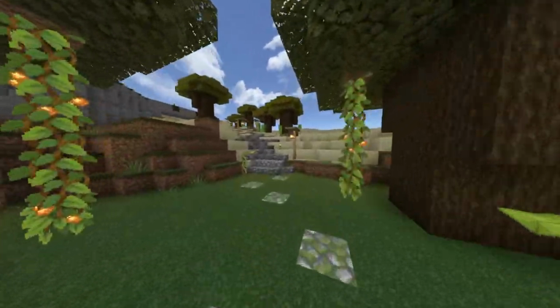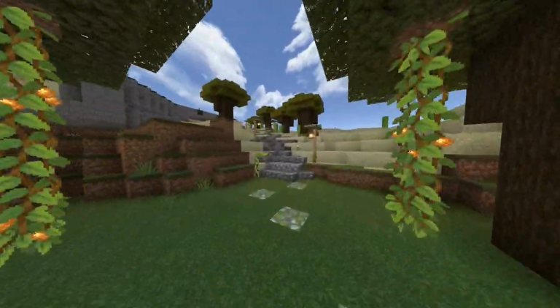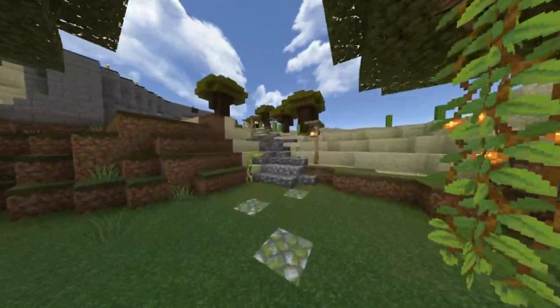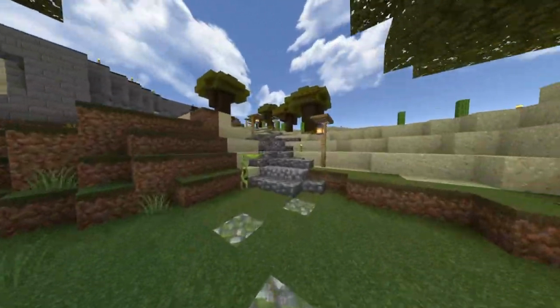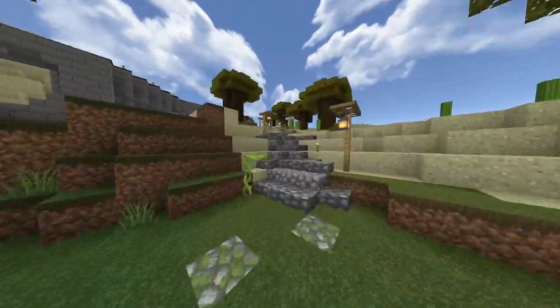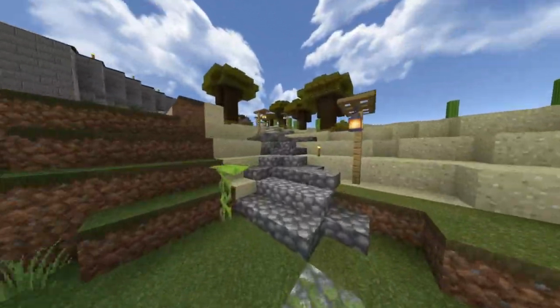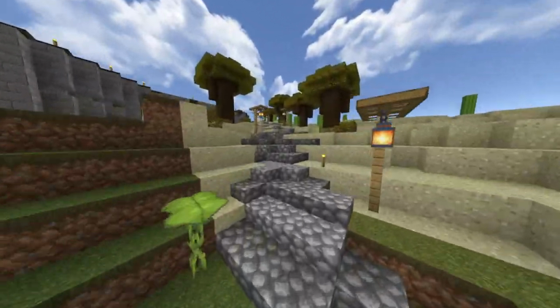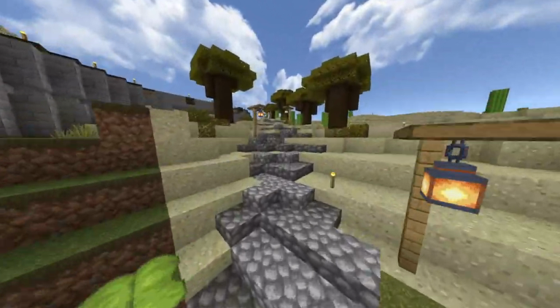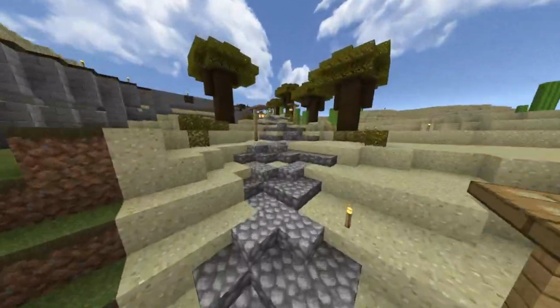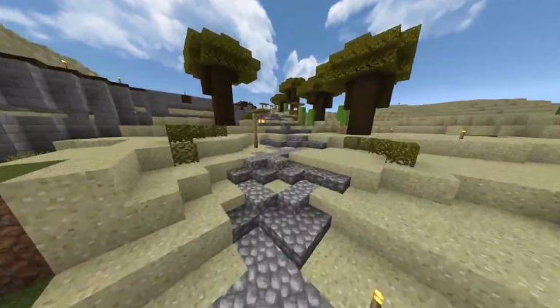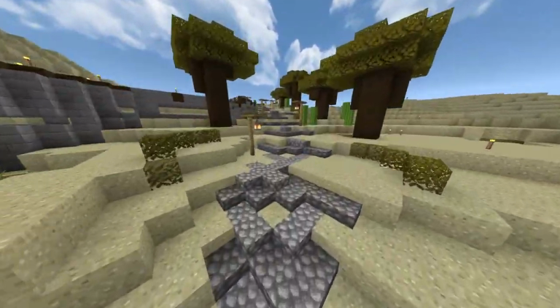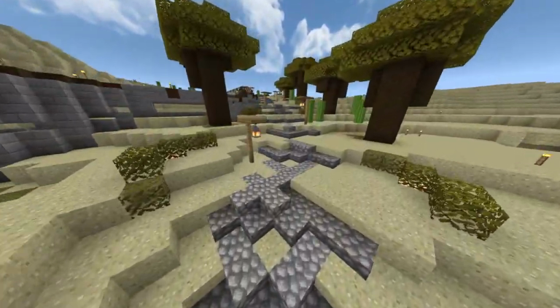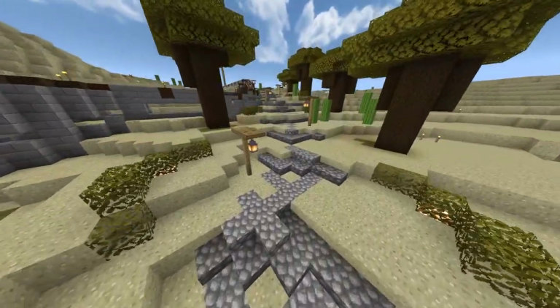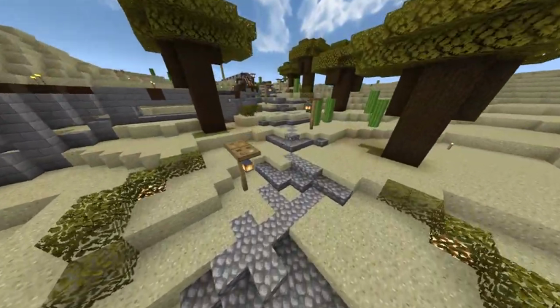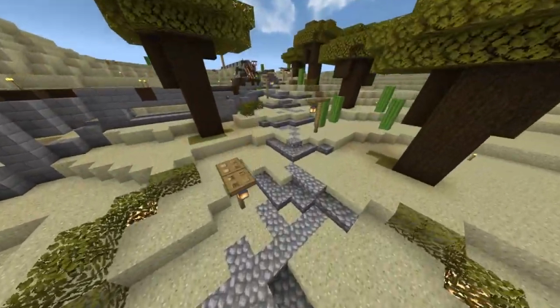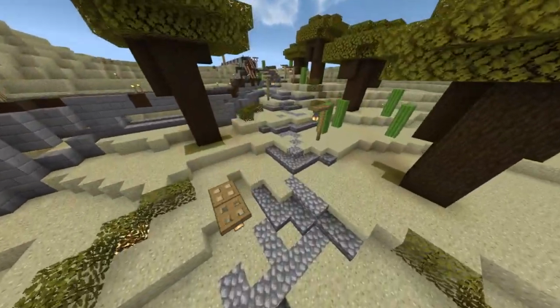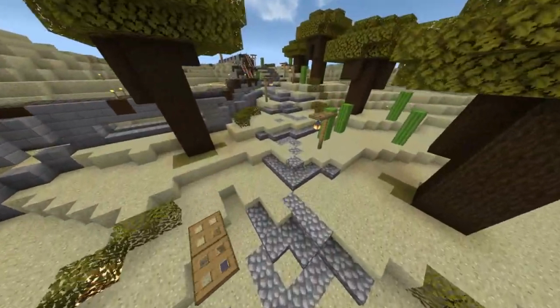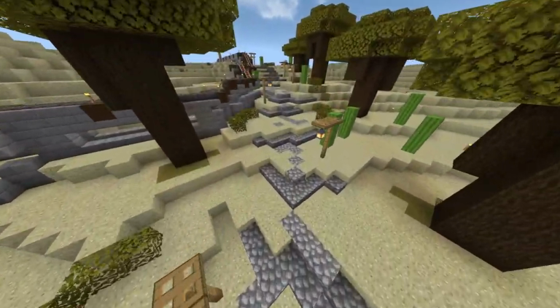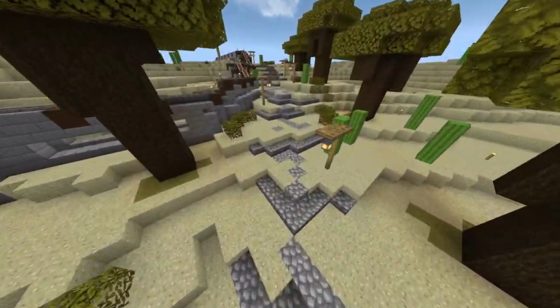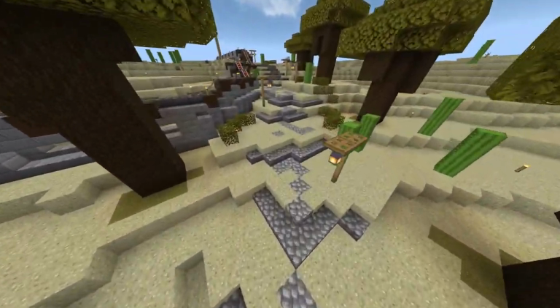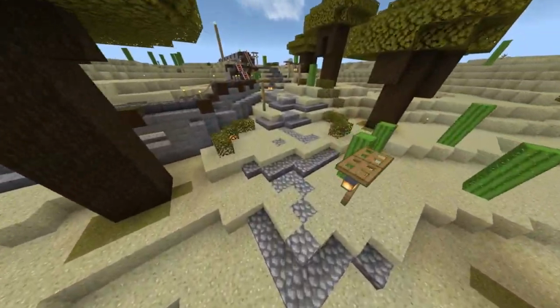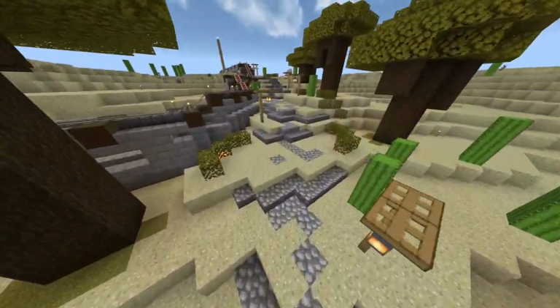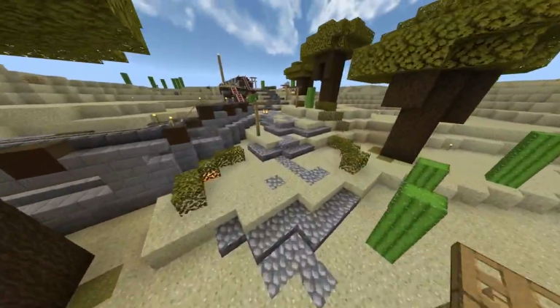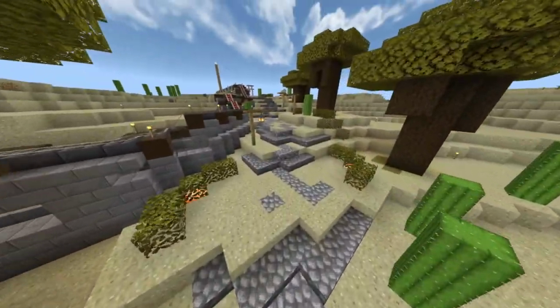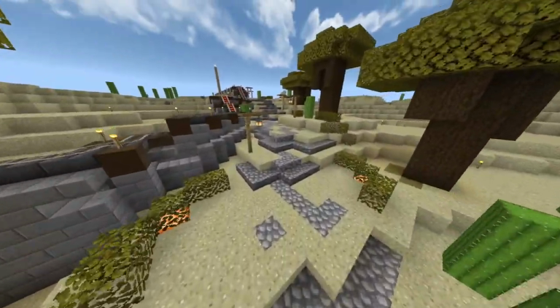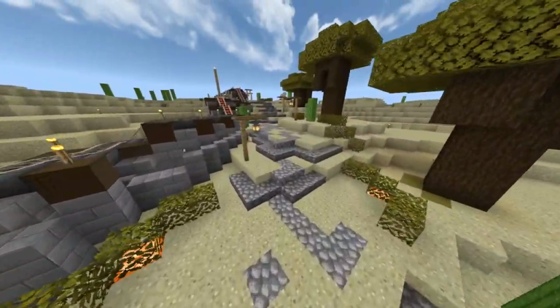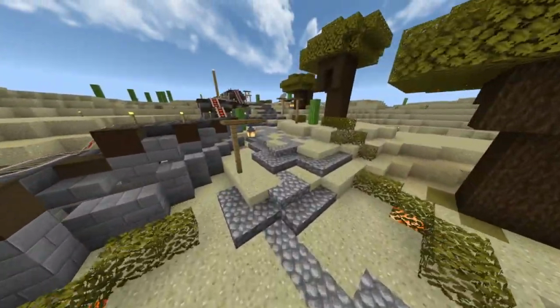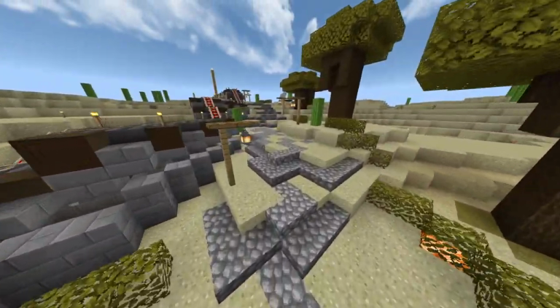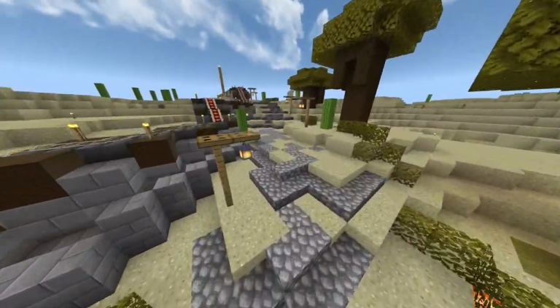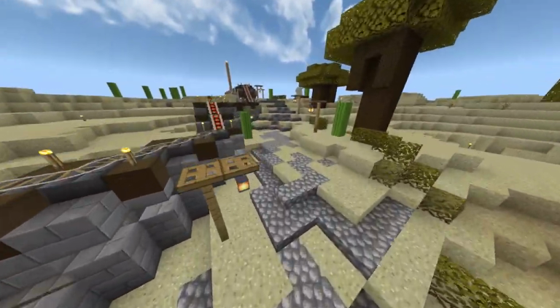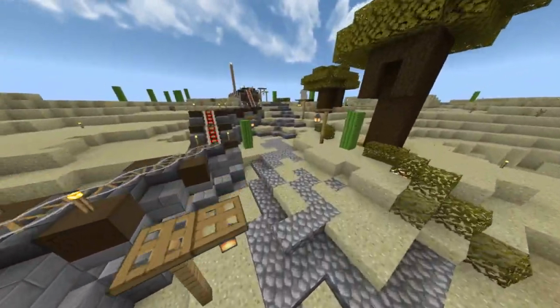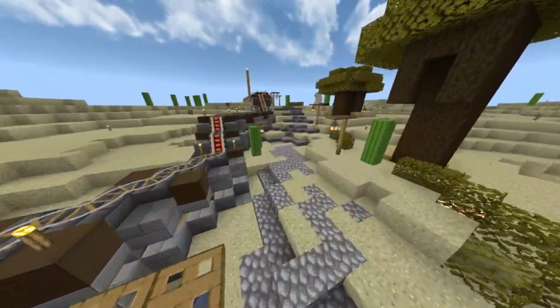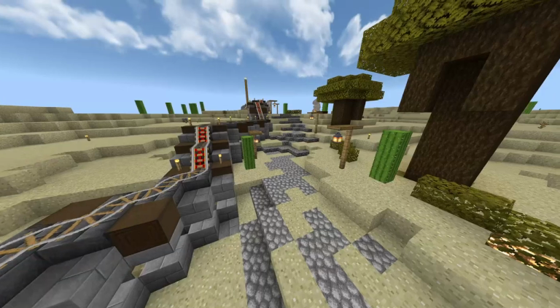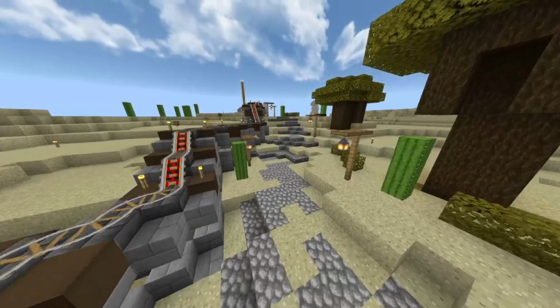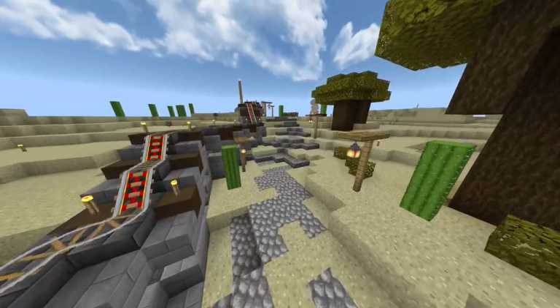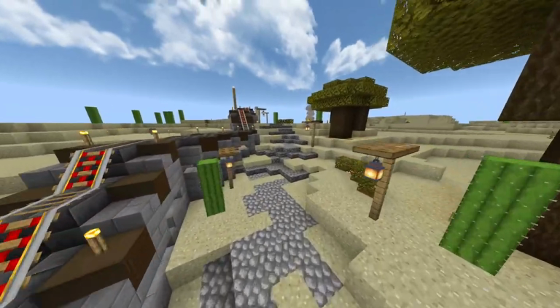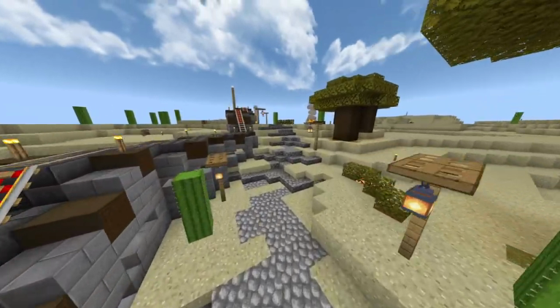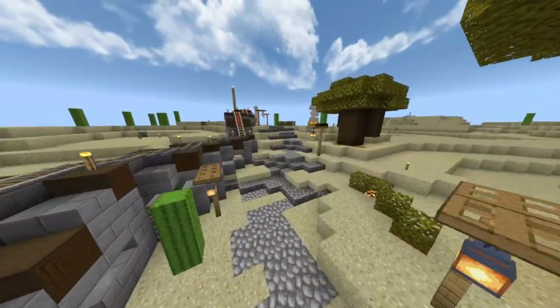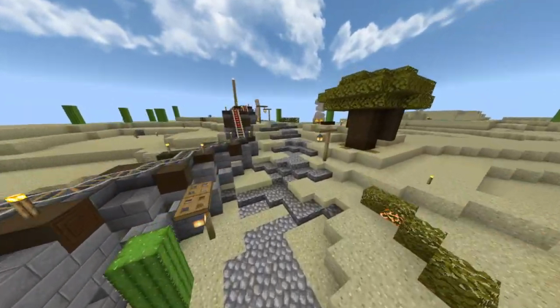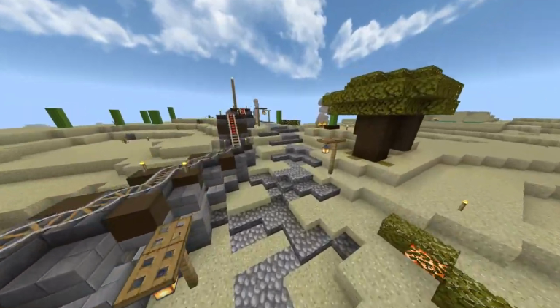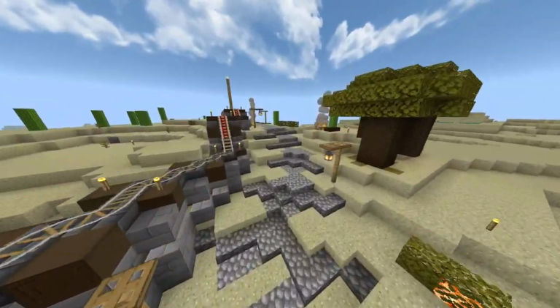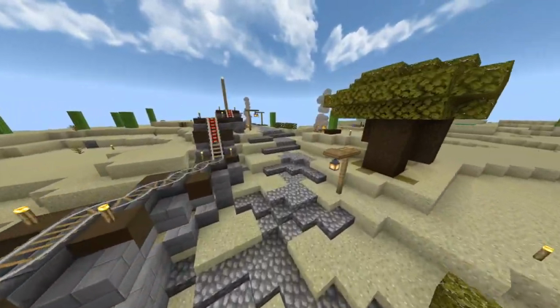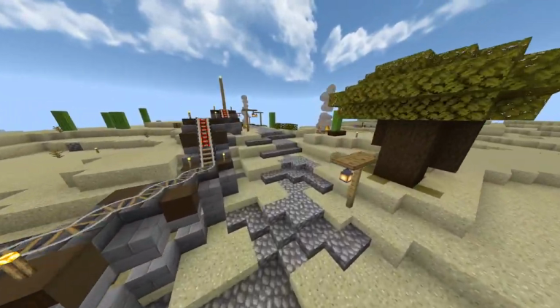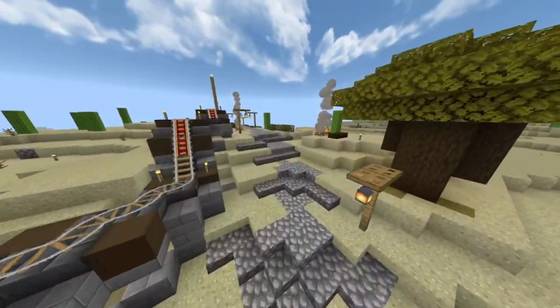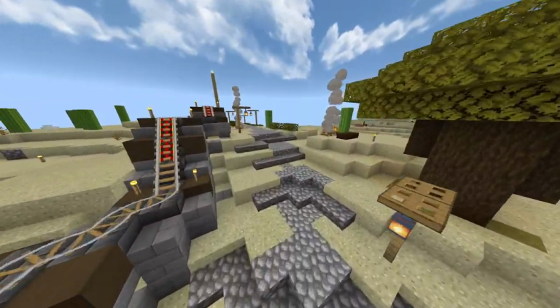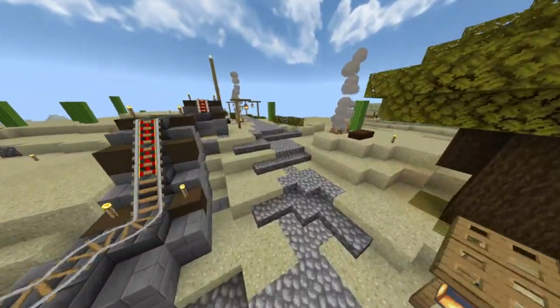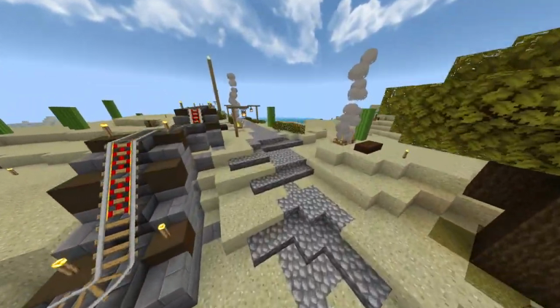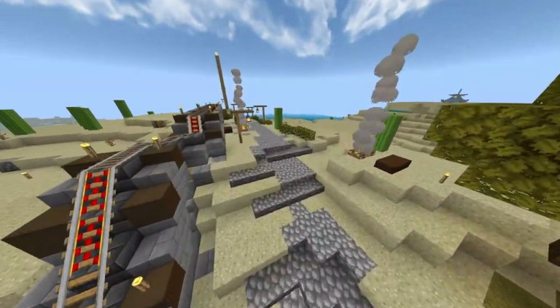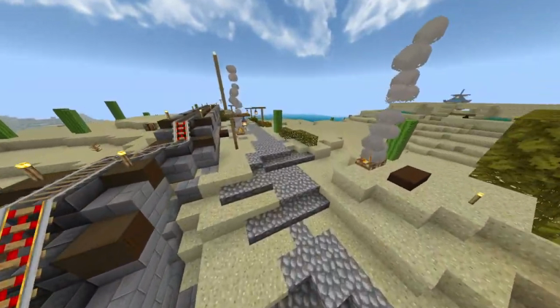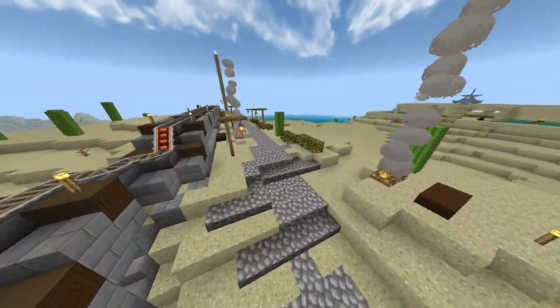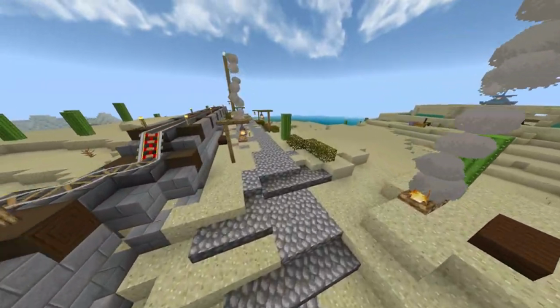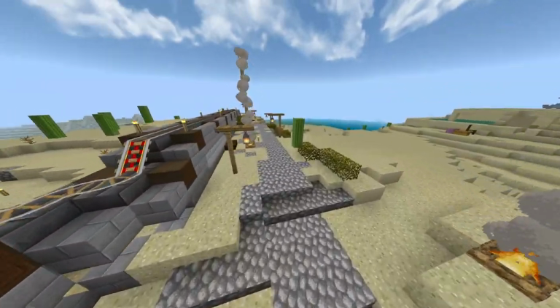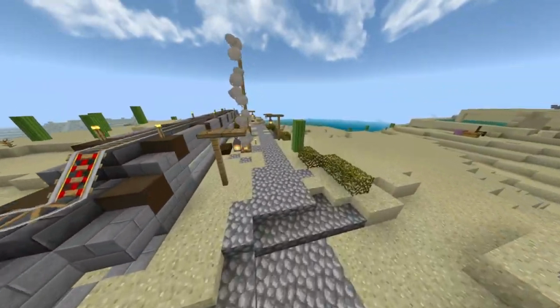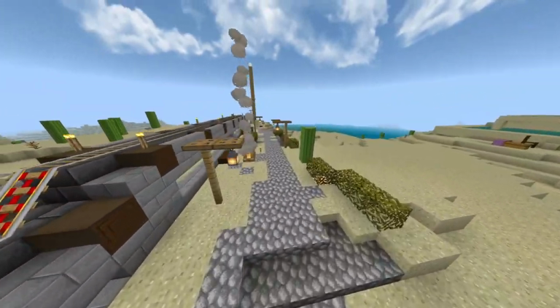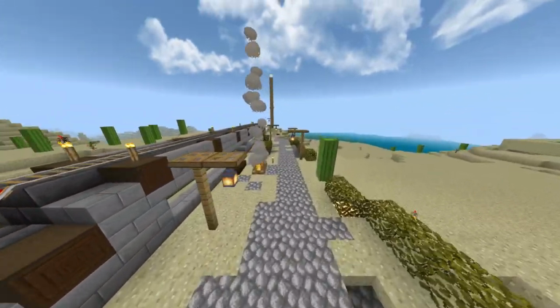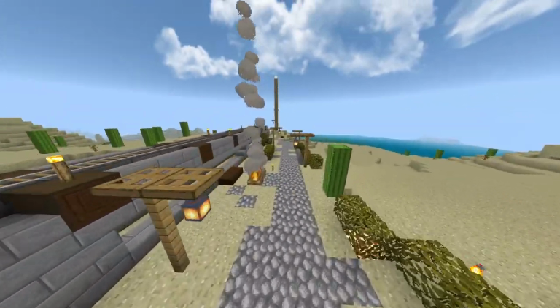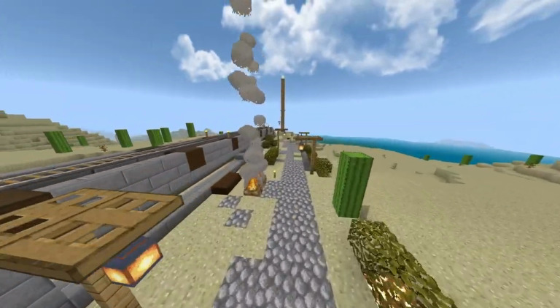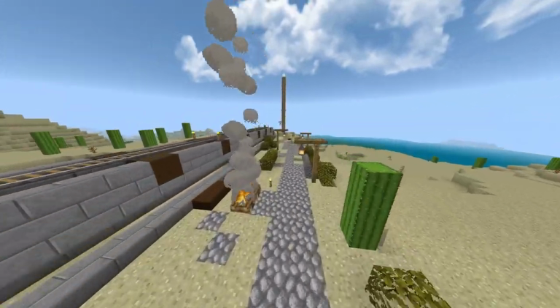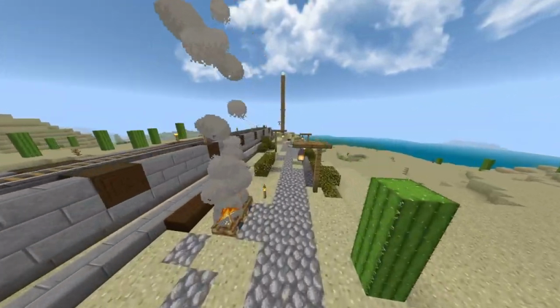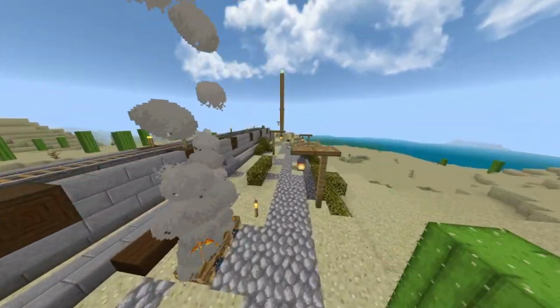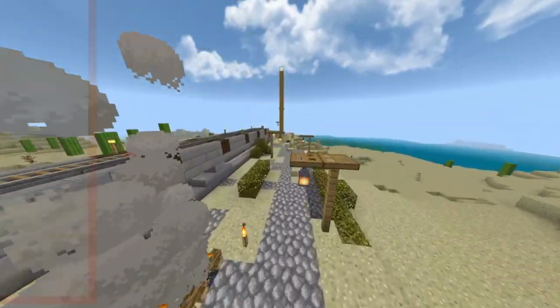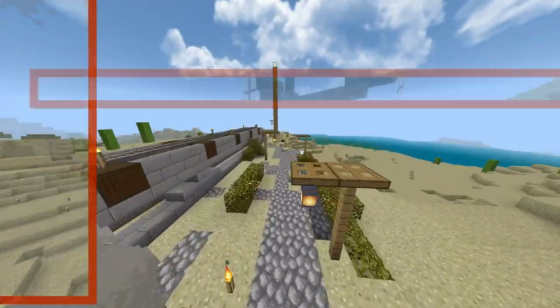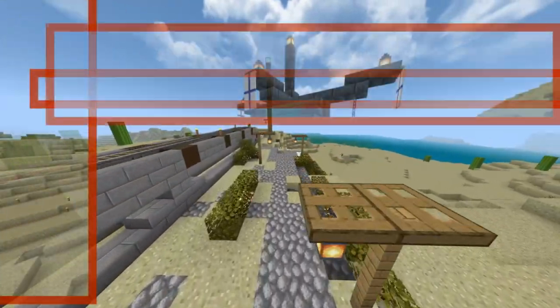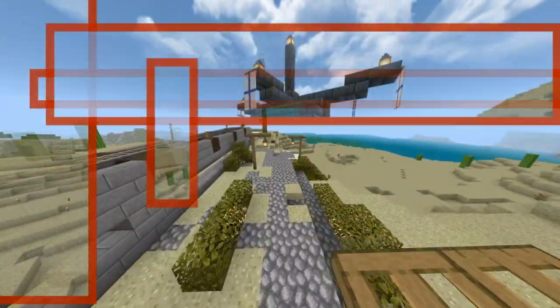Paths in your world are a great way to connect sides of your base together and give some livelihood to your world.